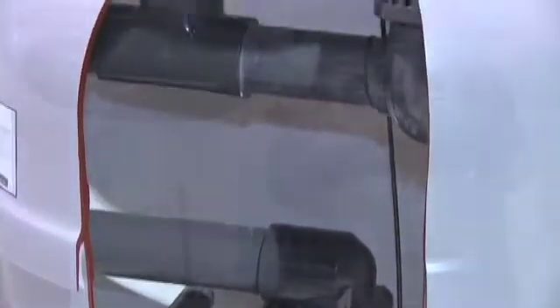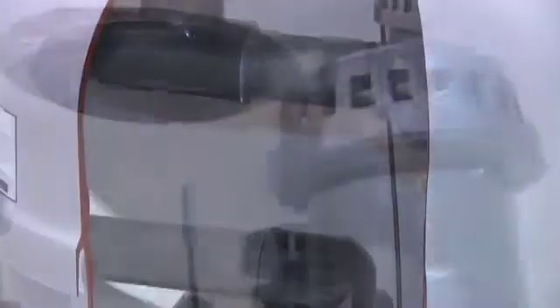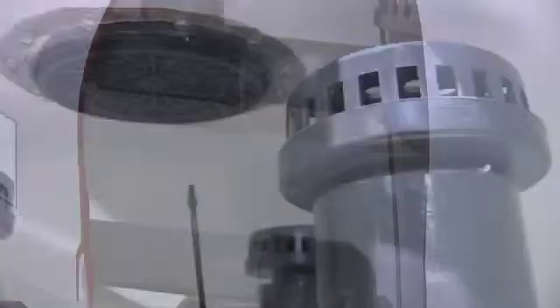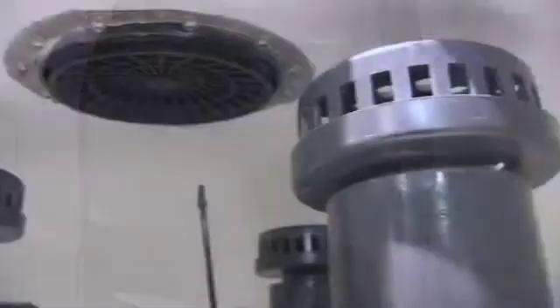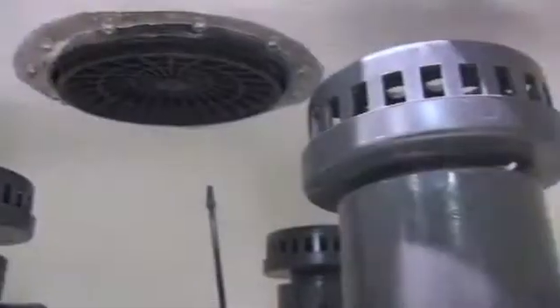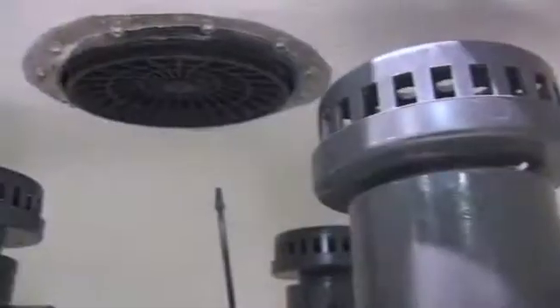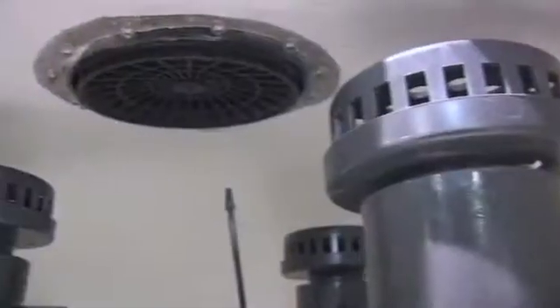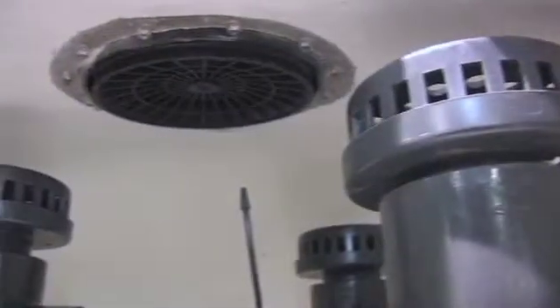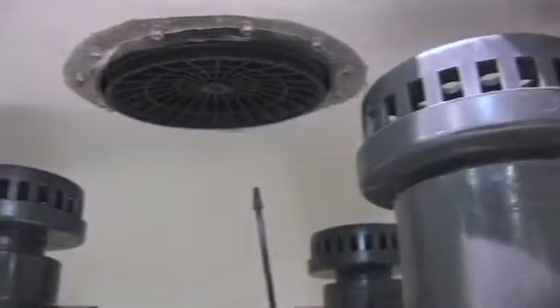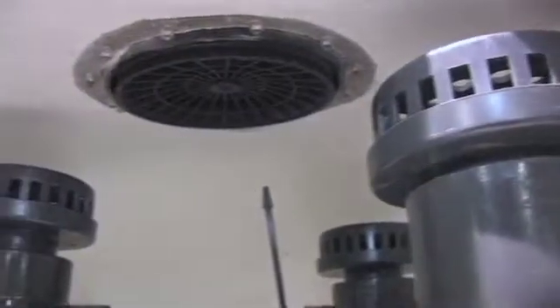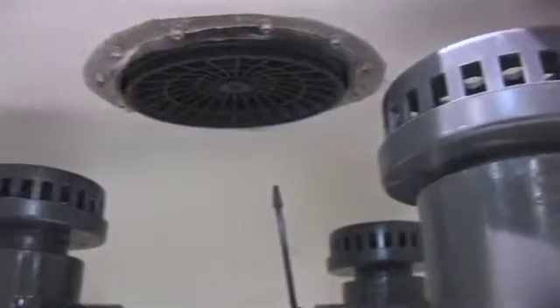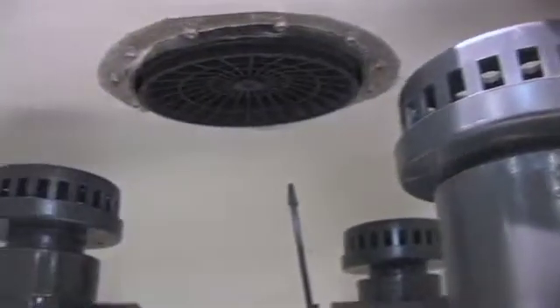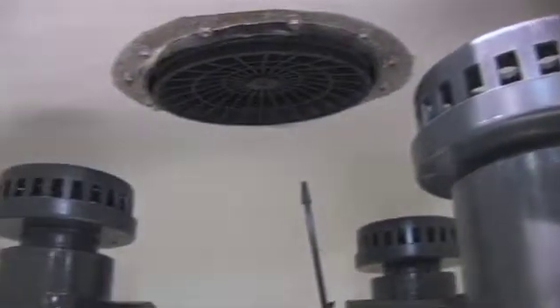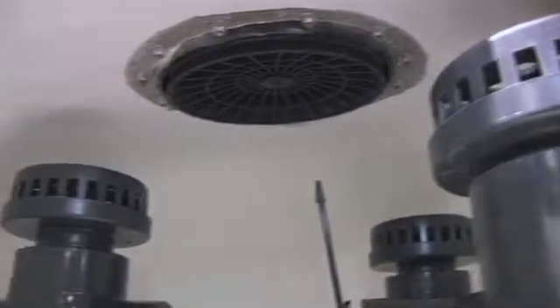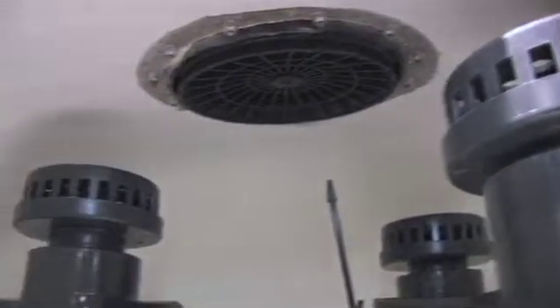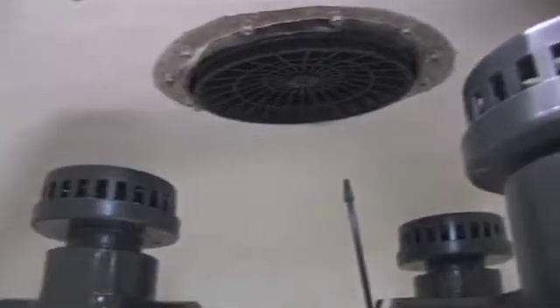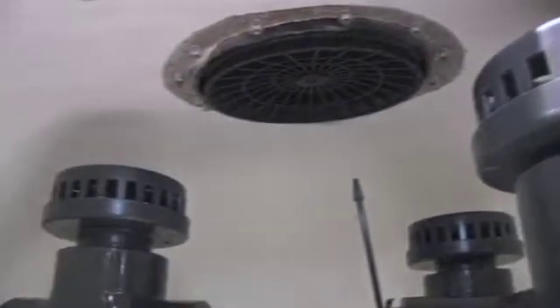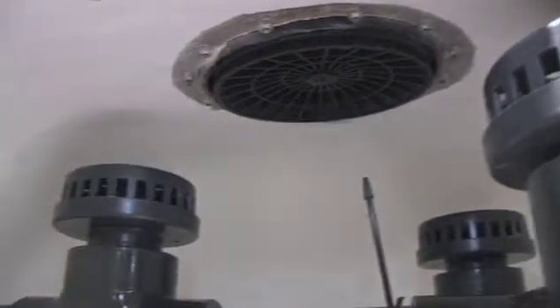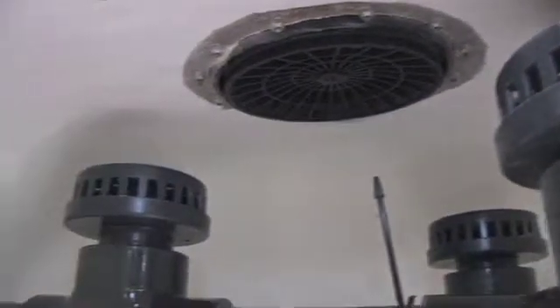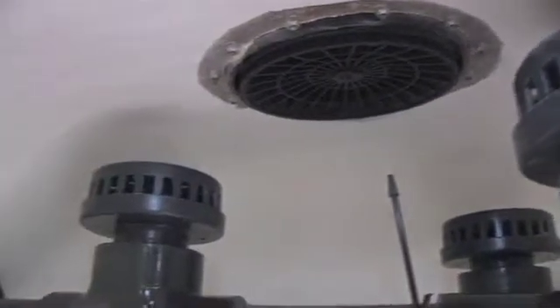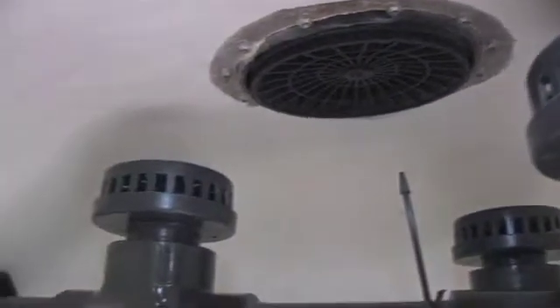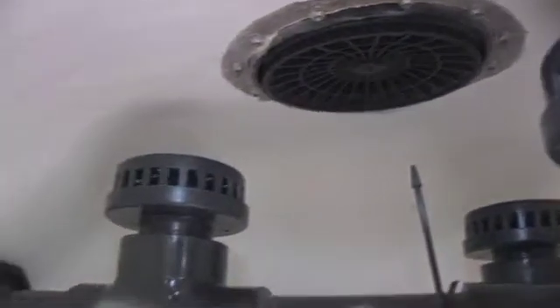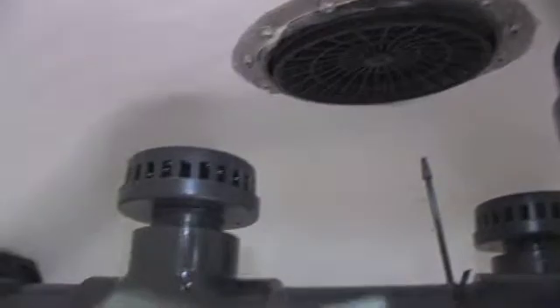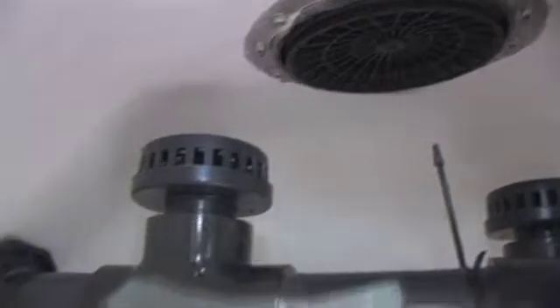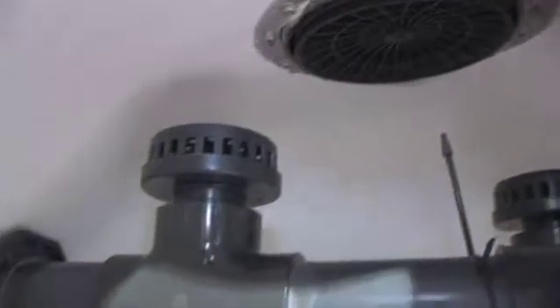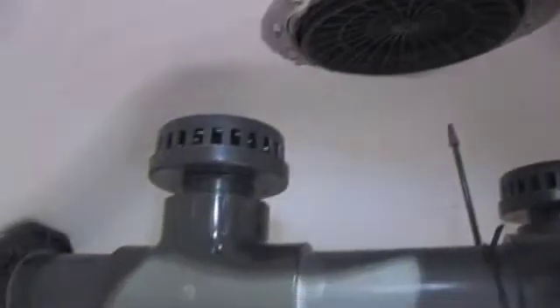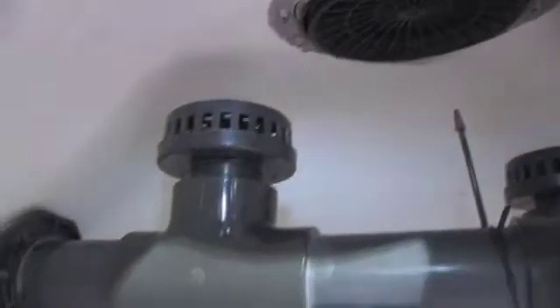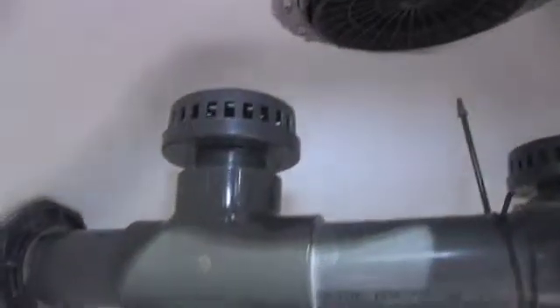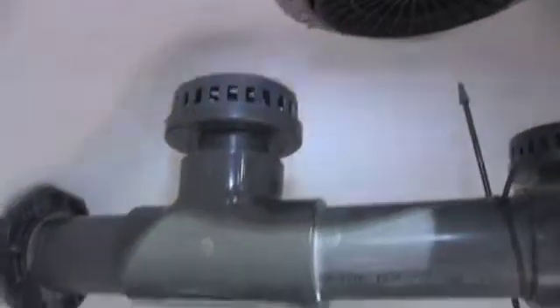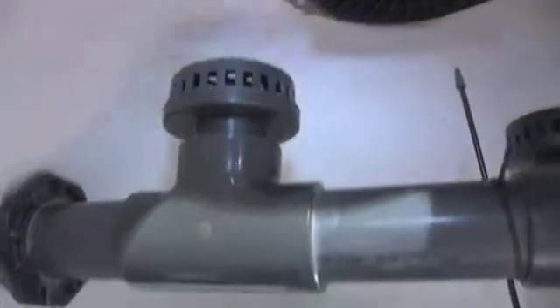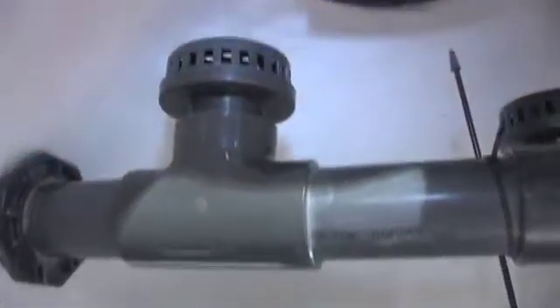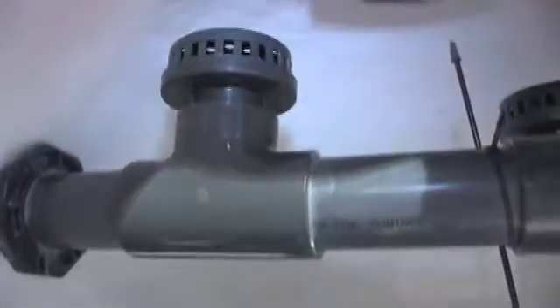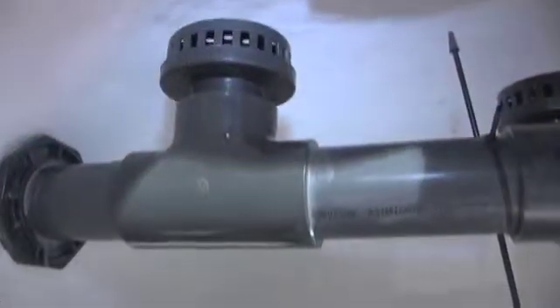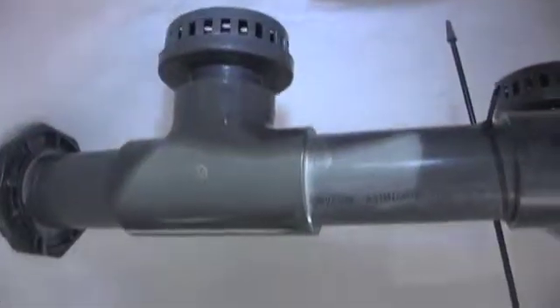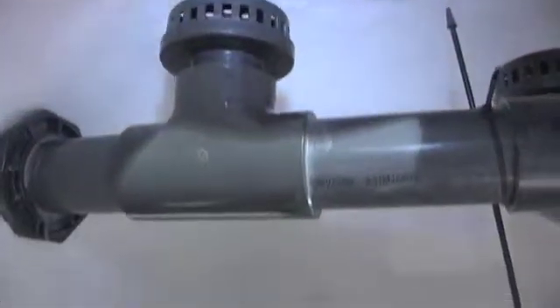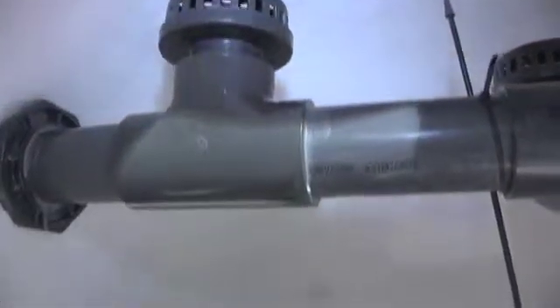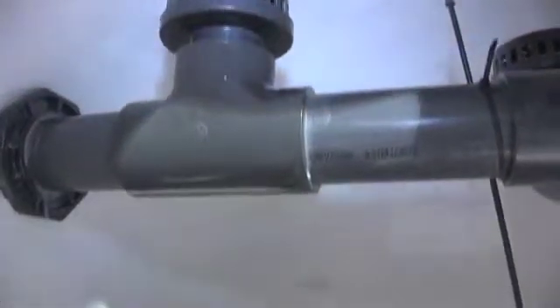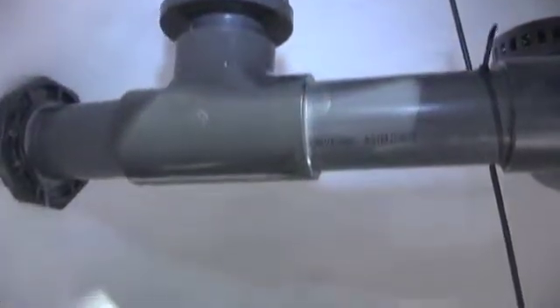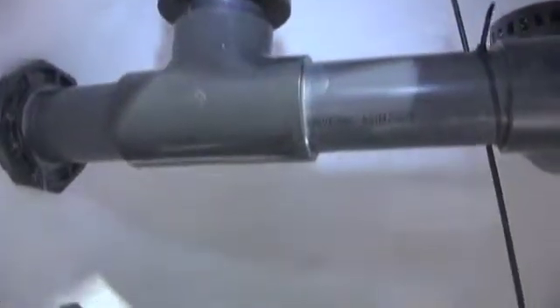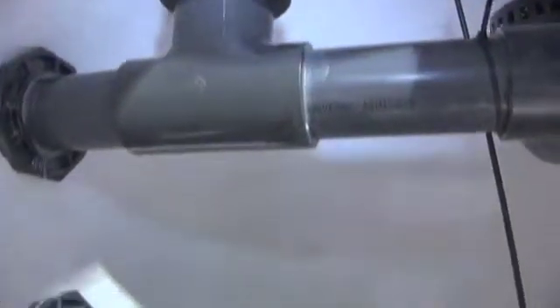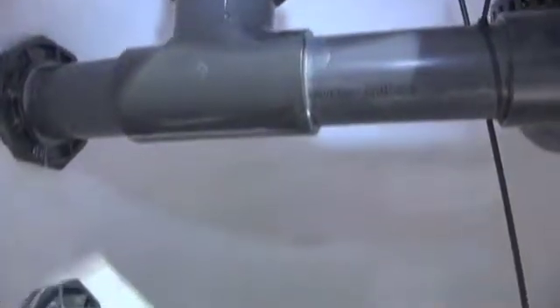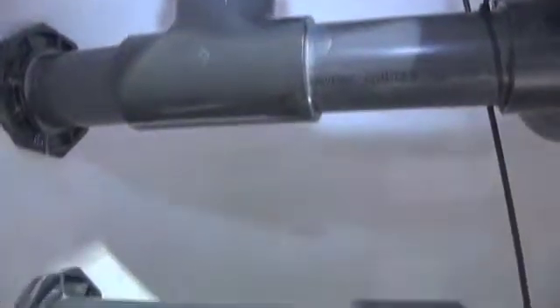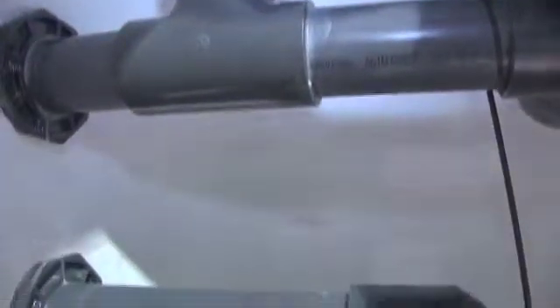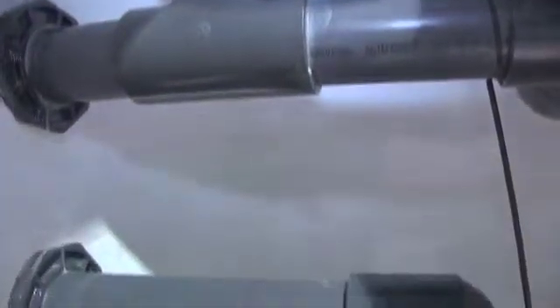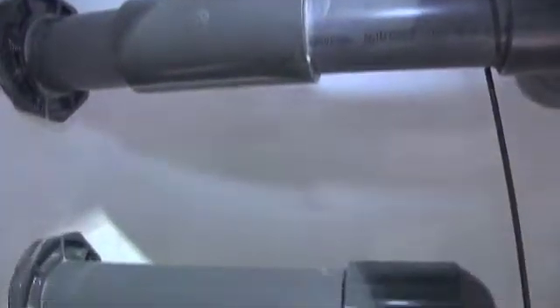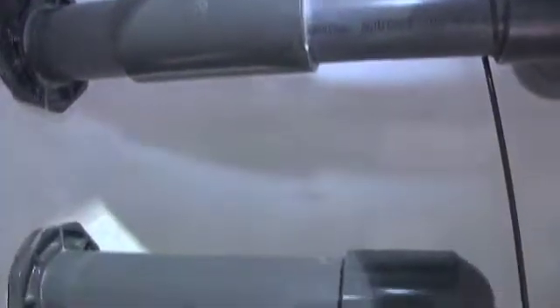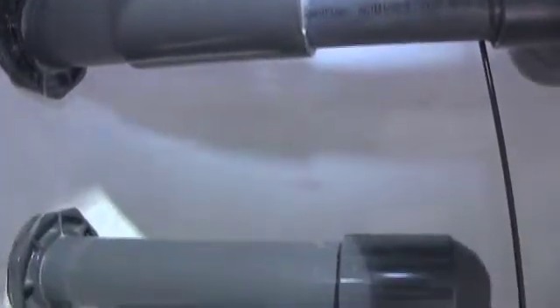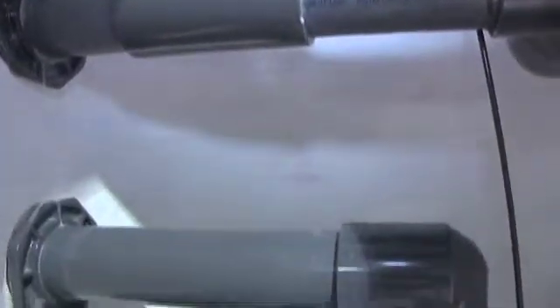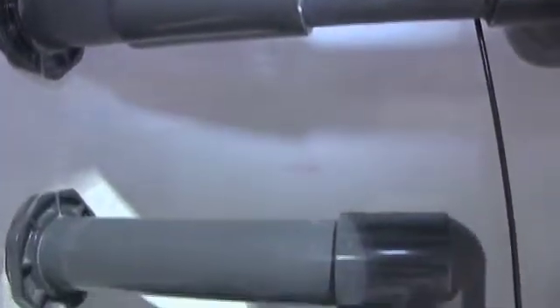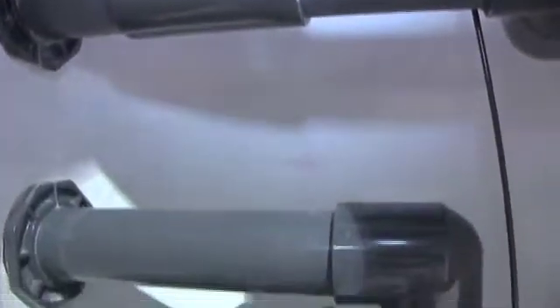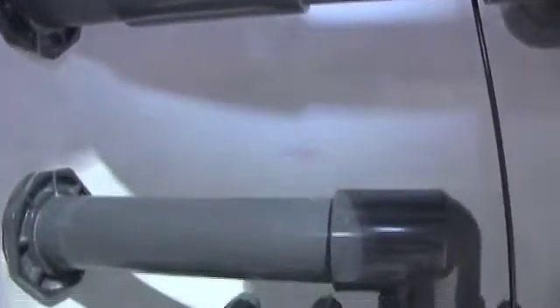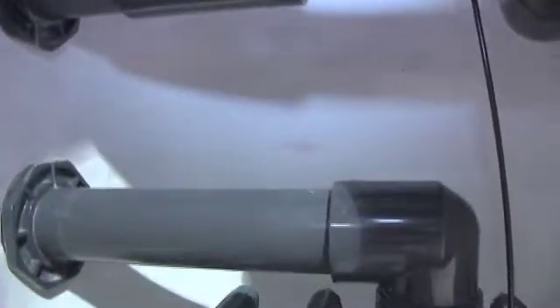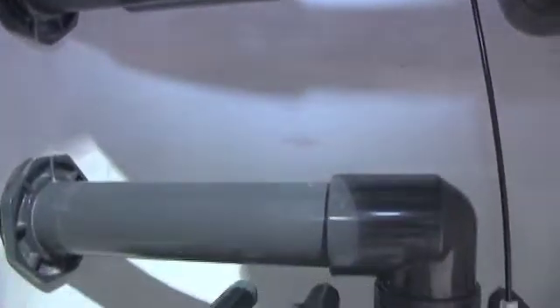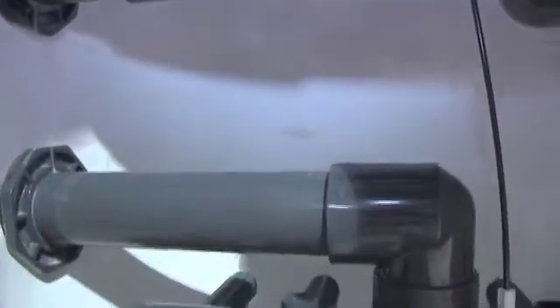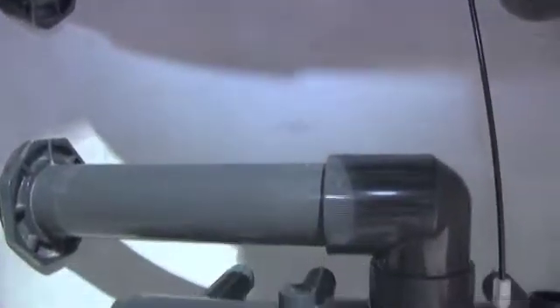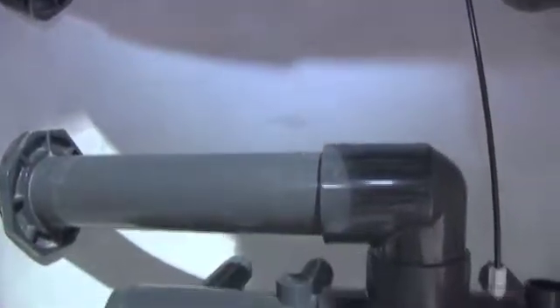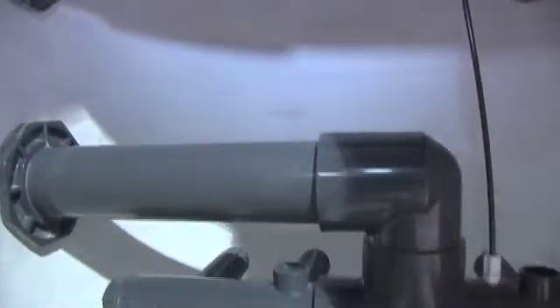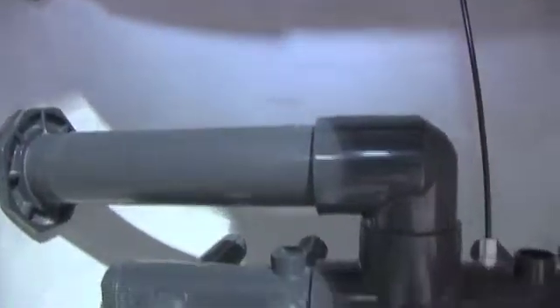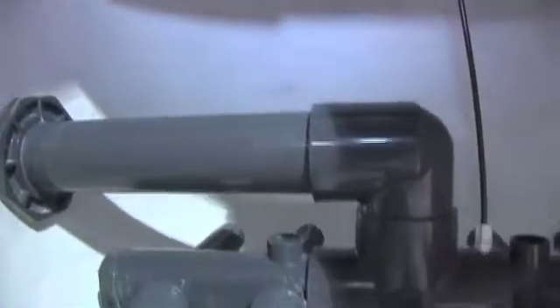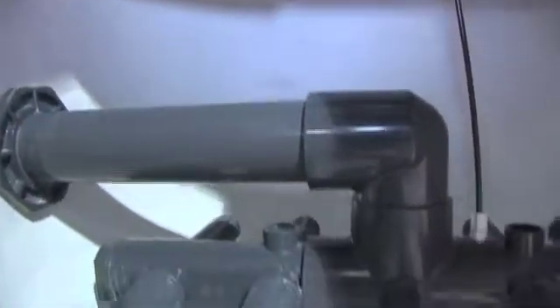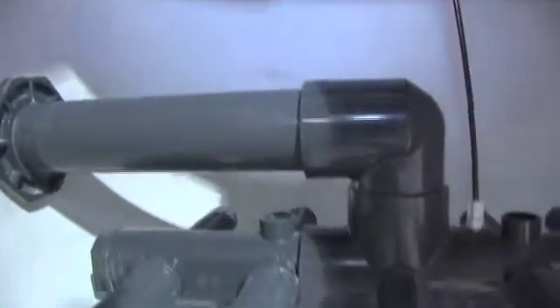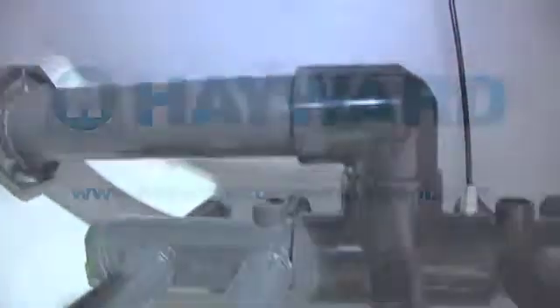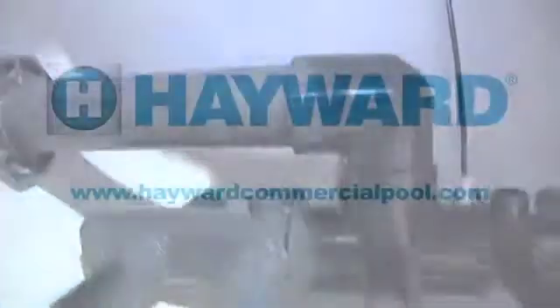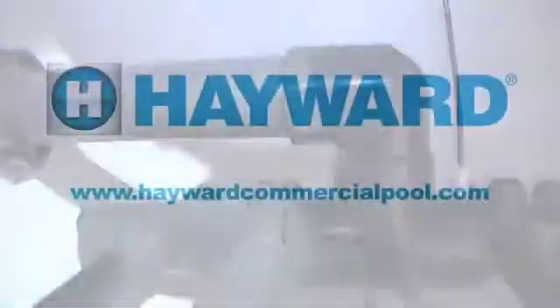Inside, you have a tri-baffle configuration for the diffusers for better water circulation over the top of the media.